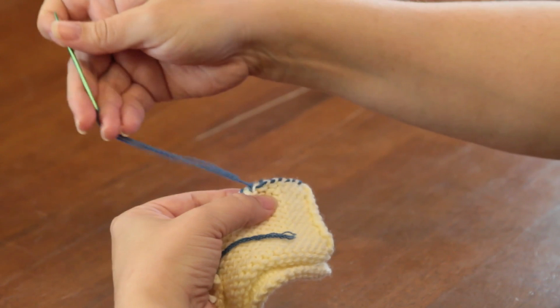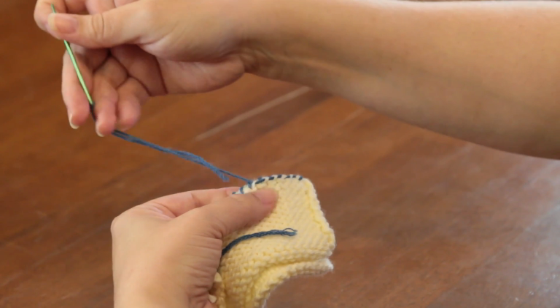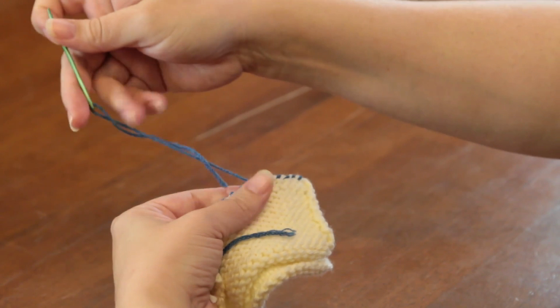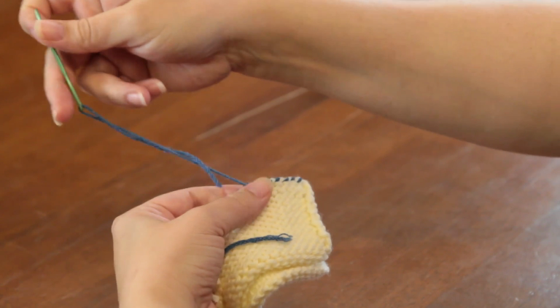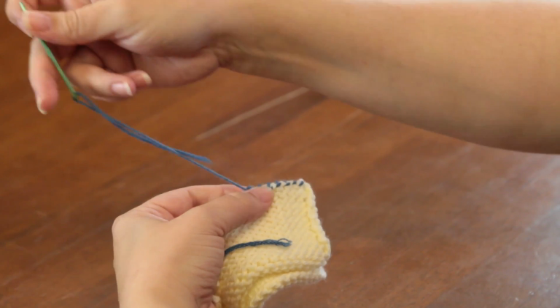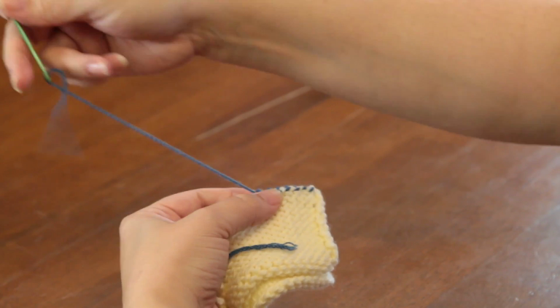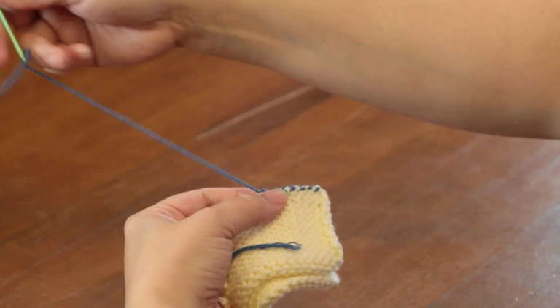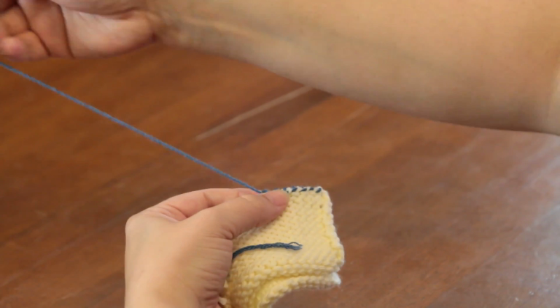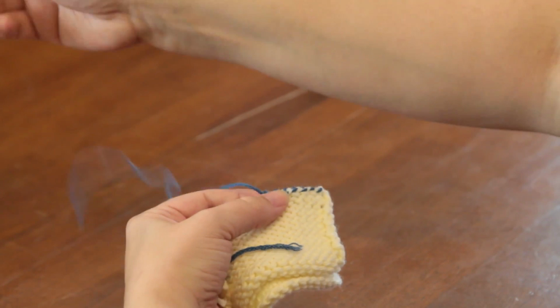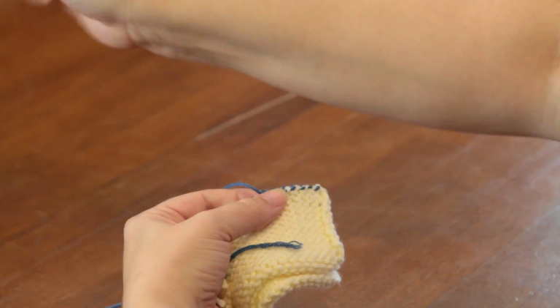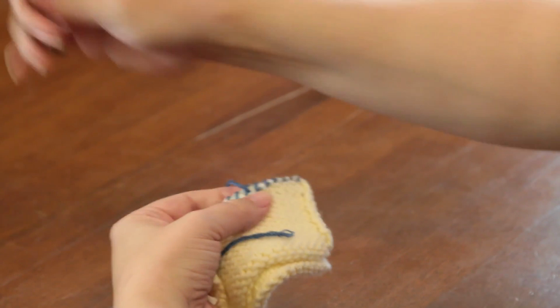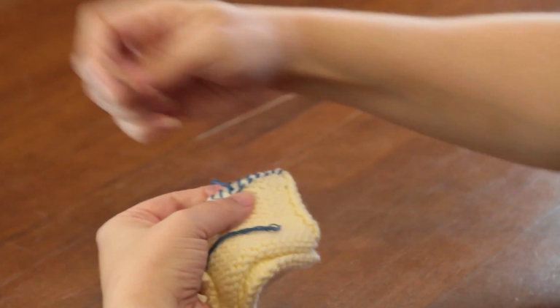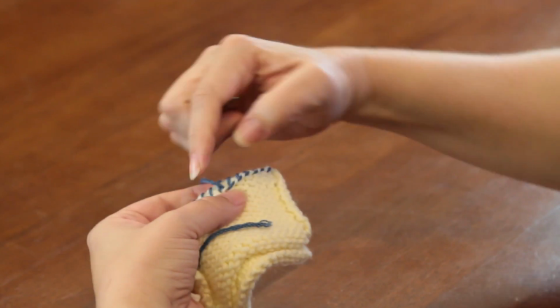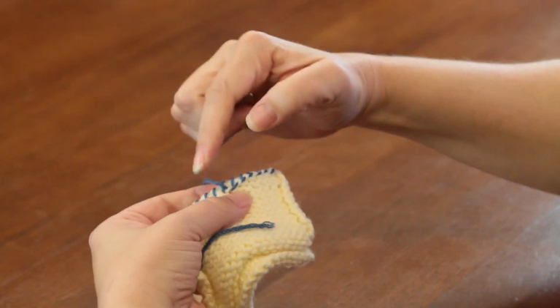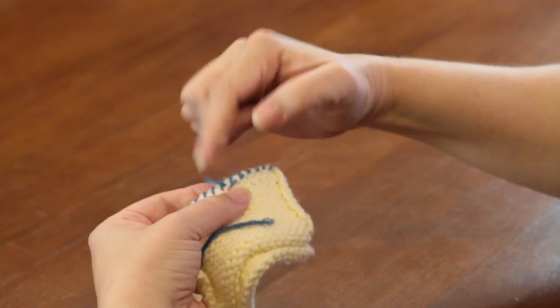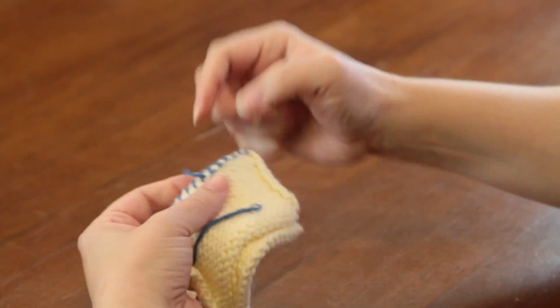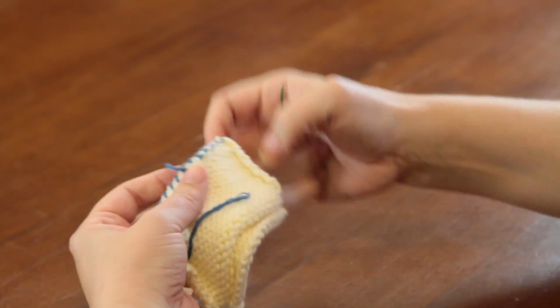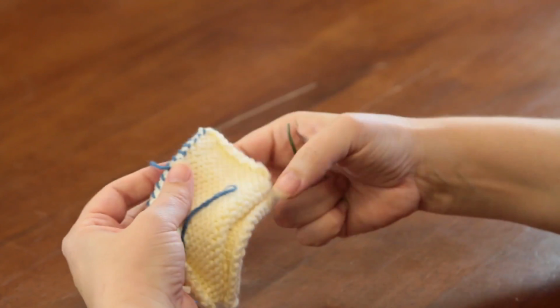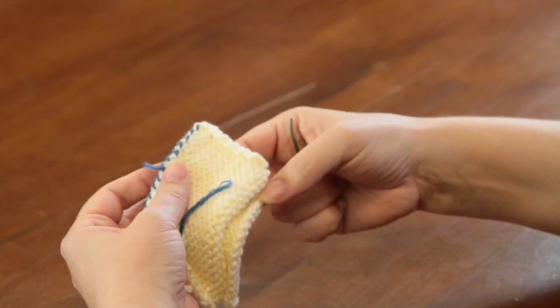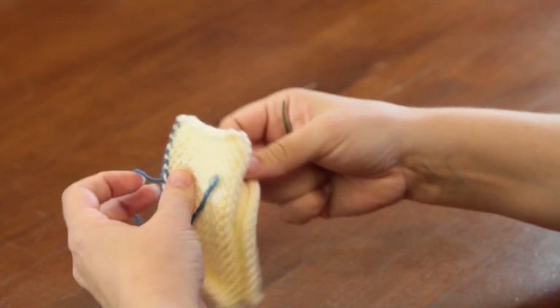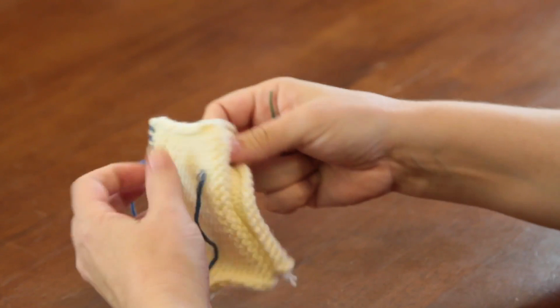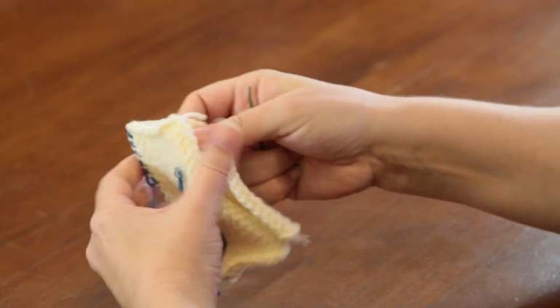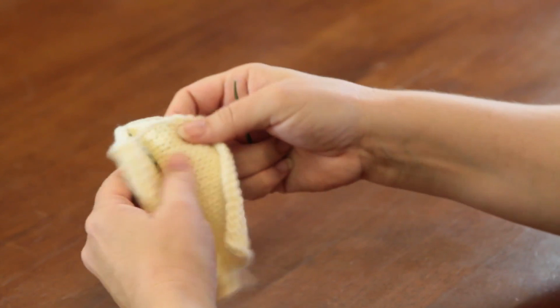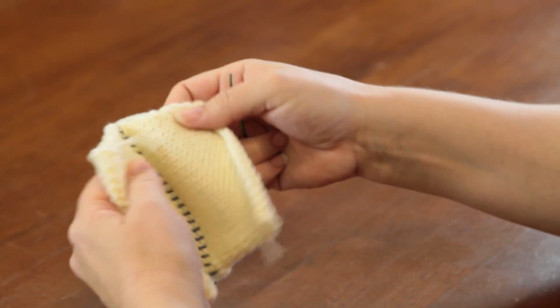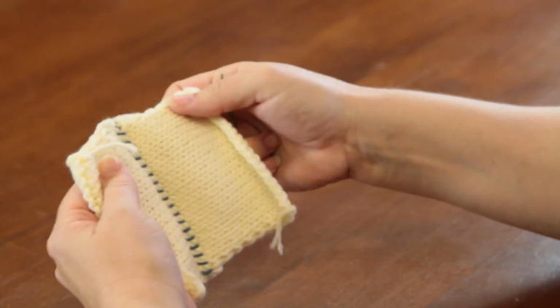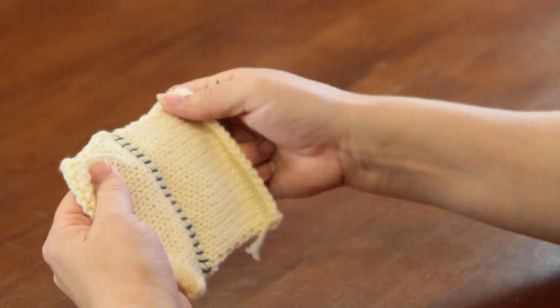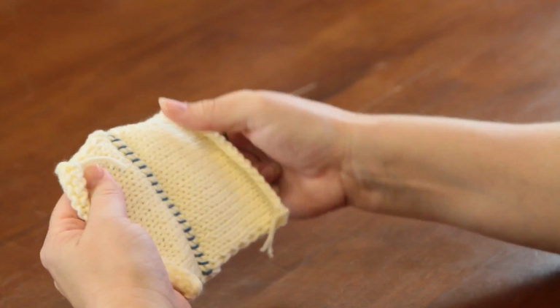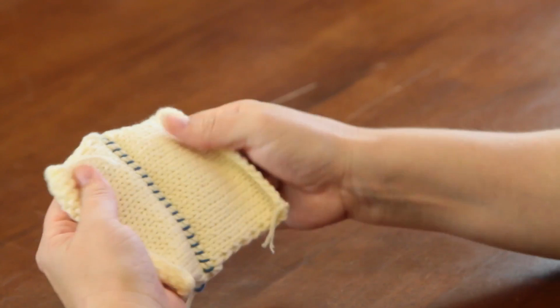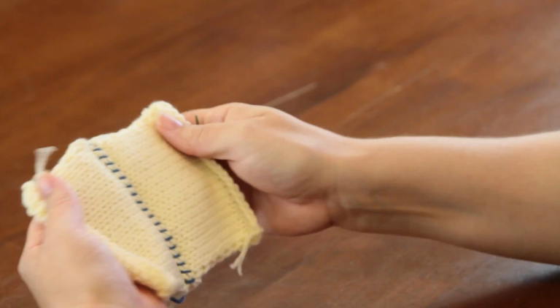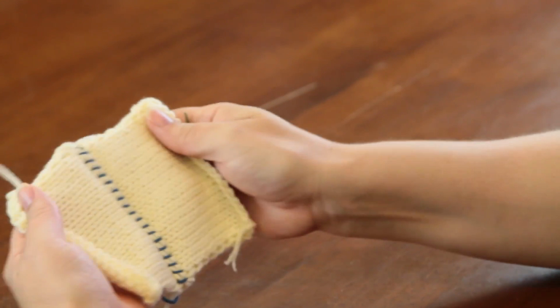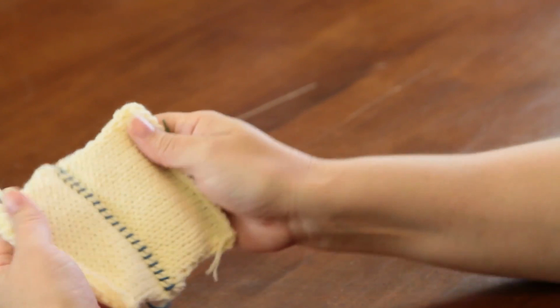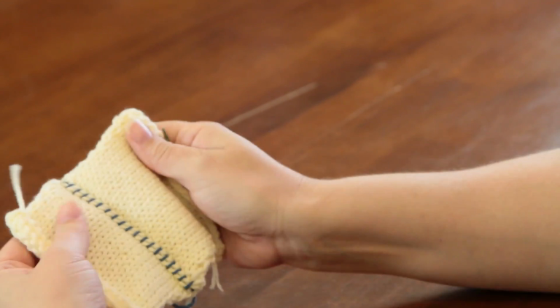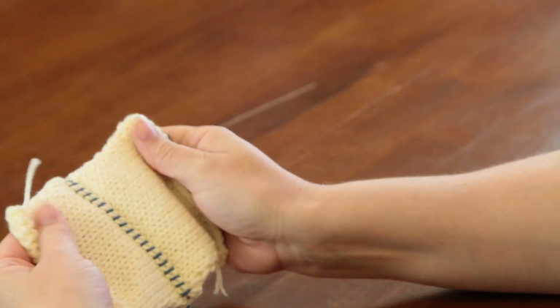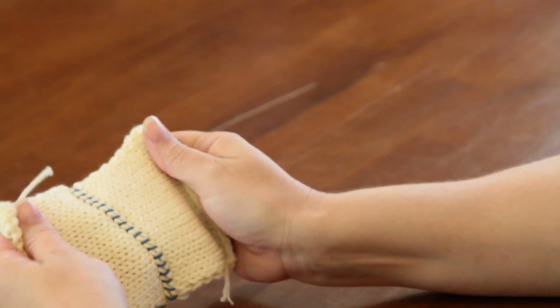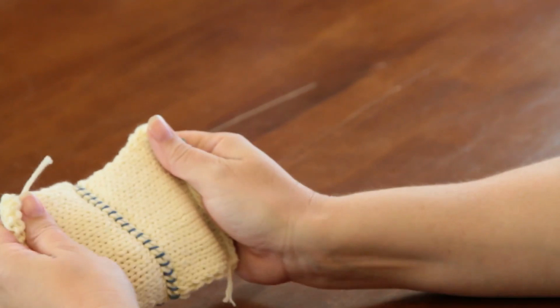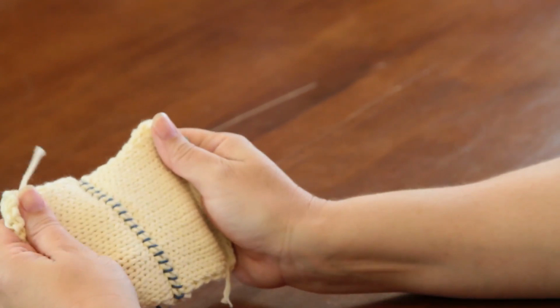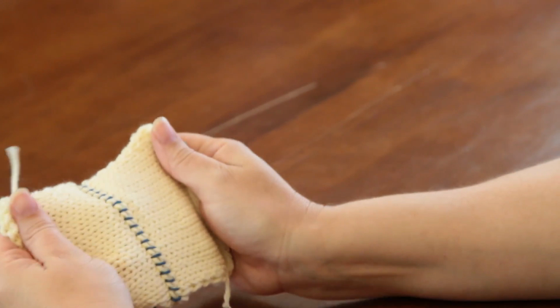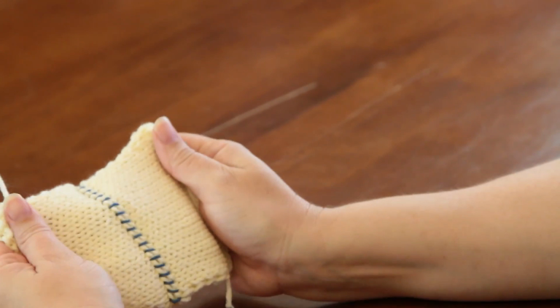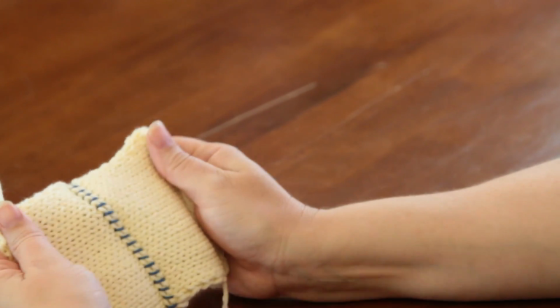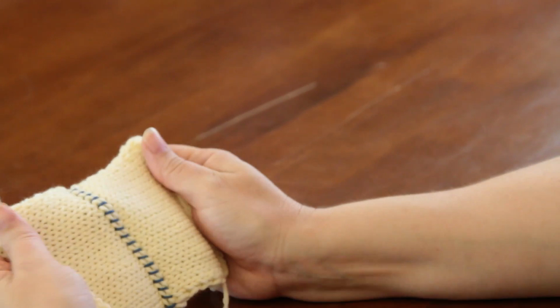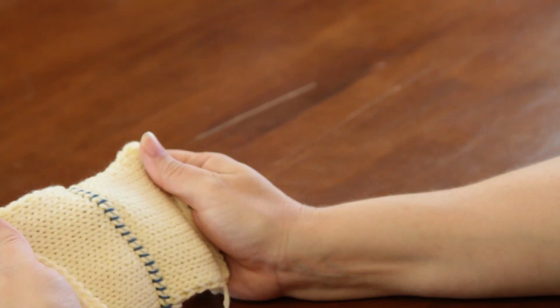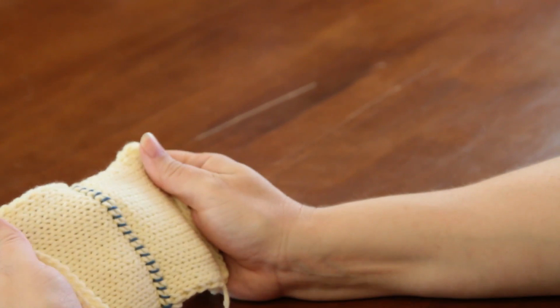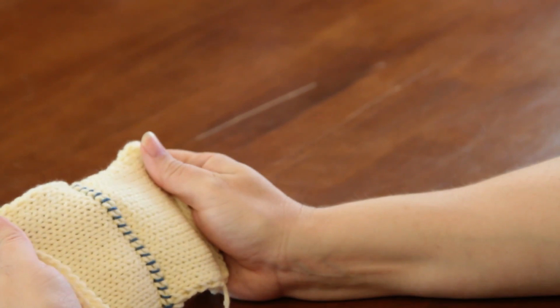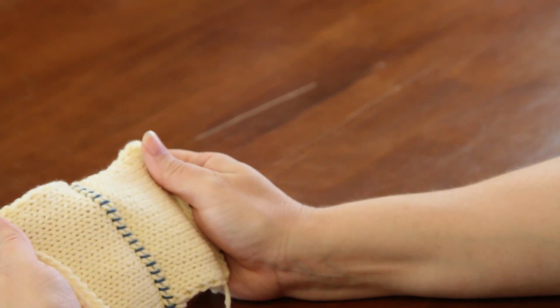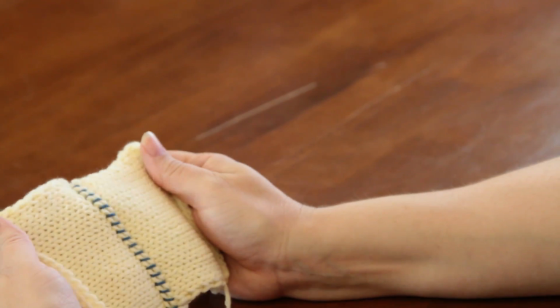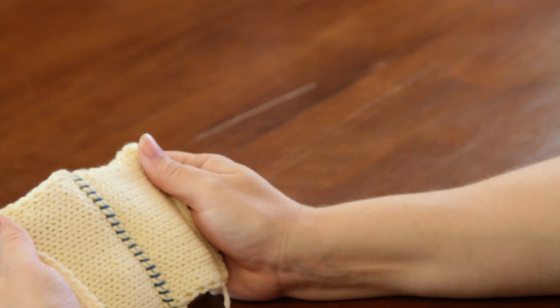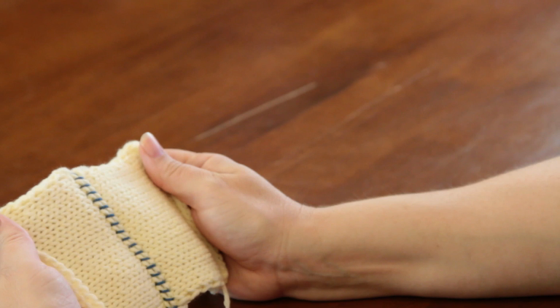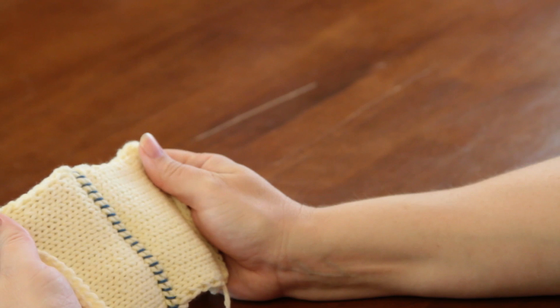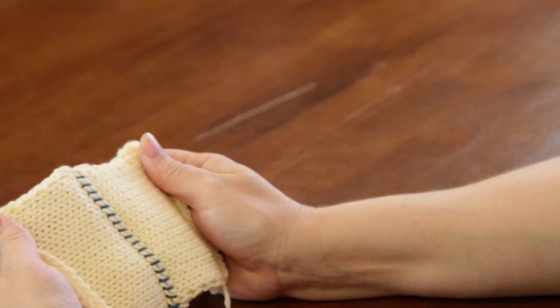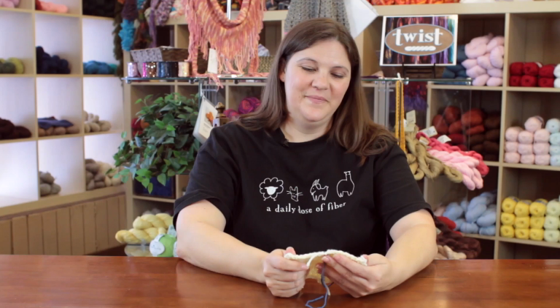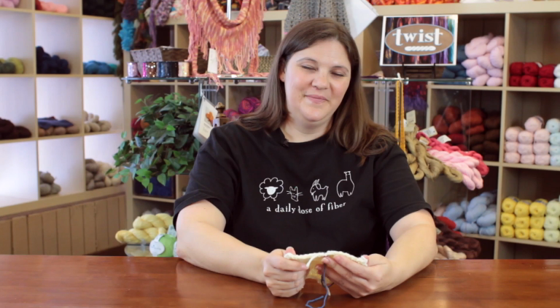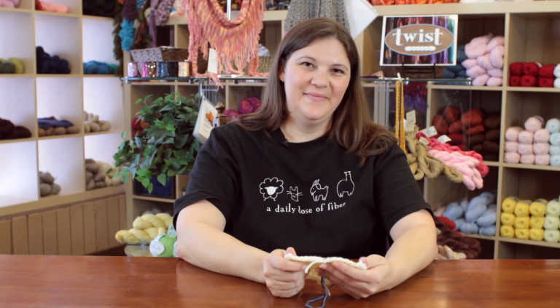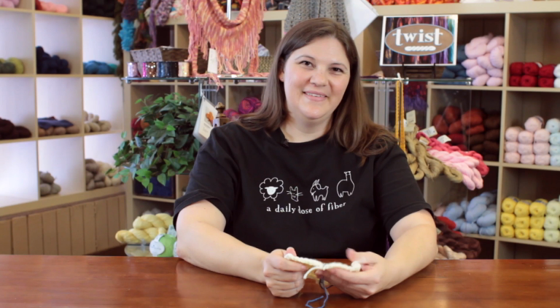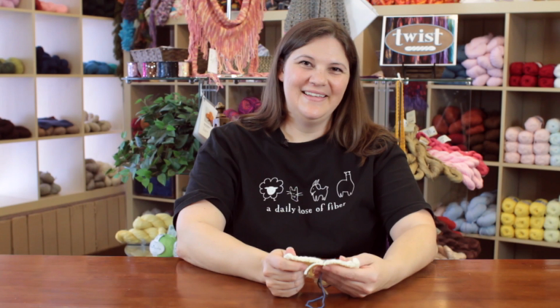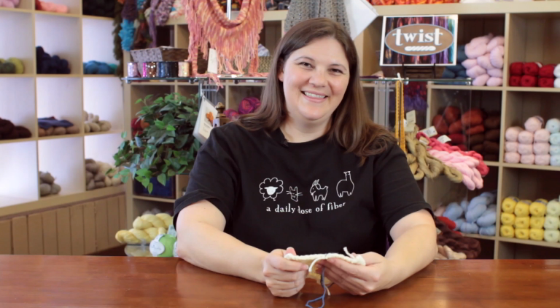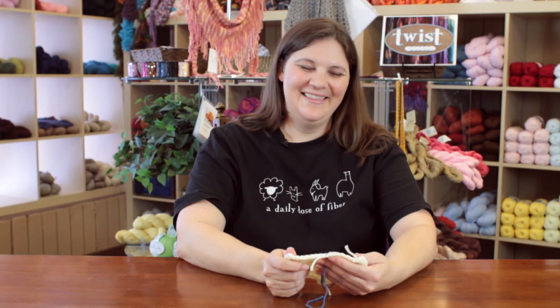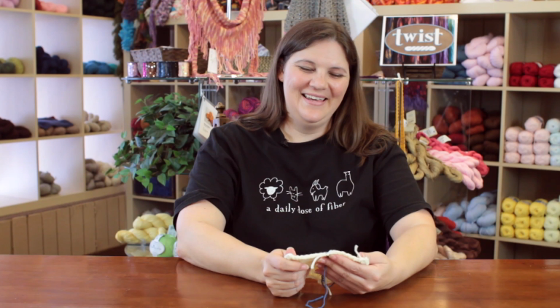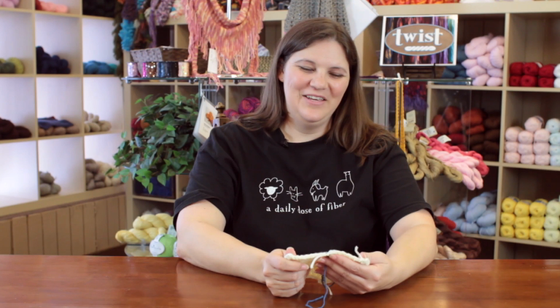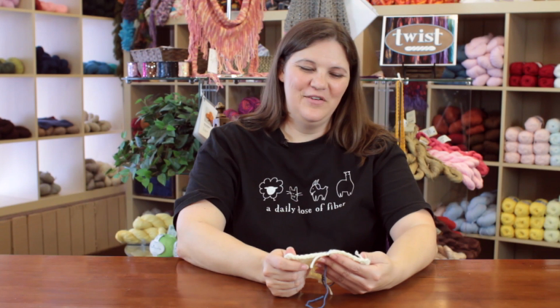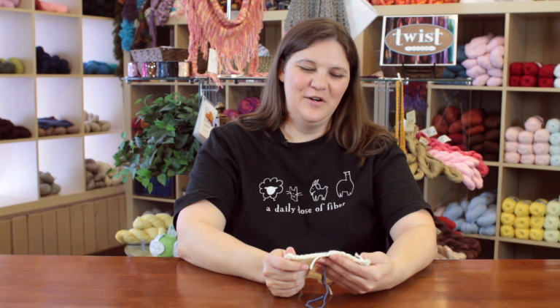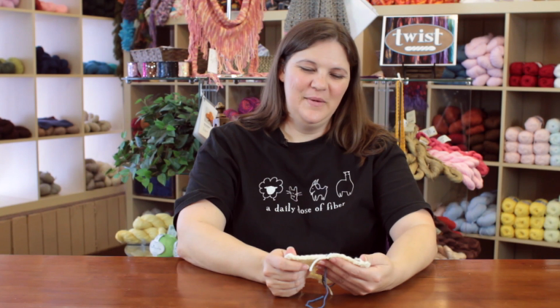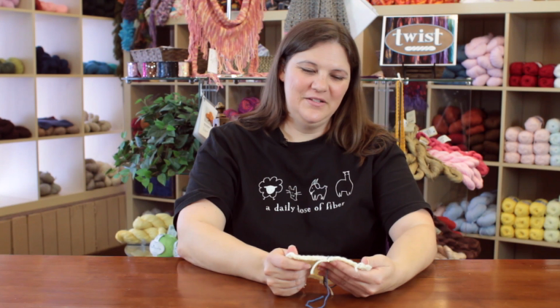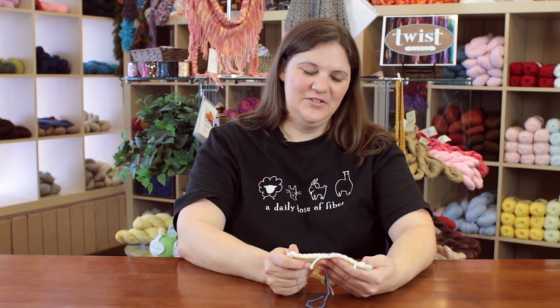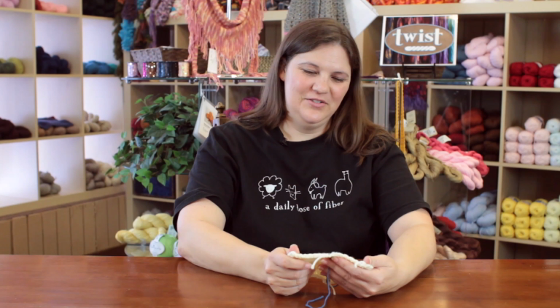And then you can trim that off, and there you have your overcast seam. Thank you very much.